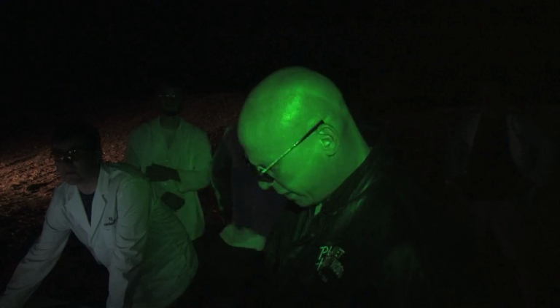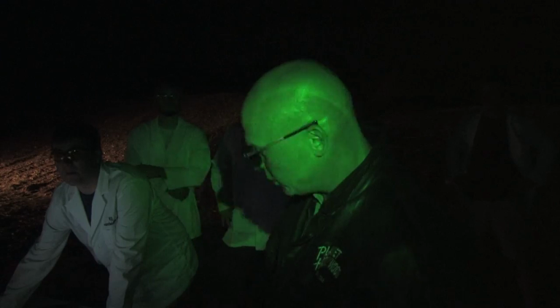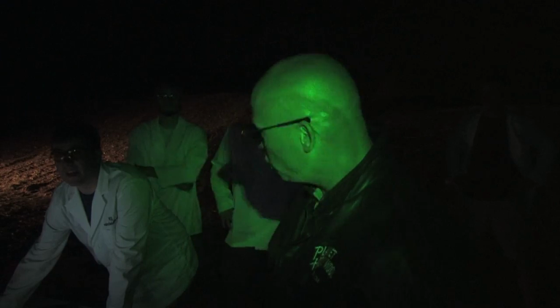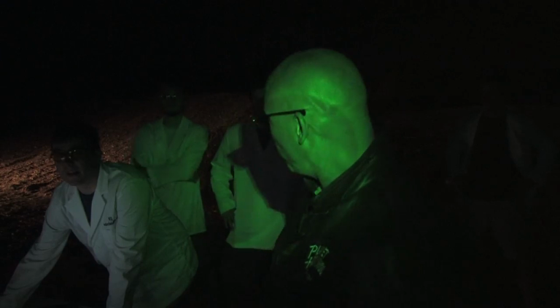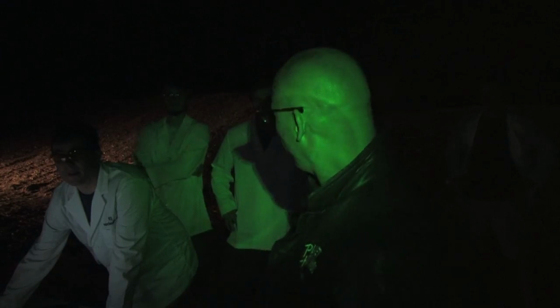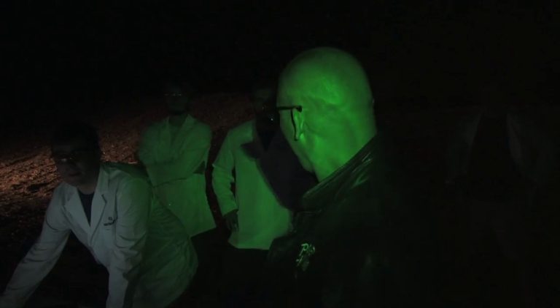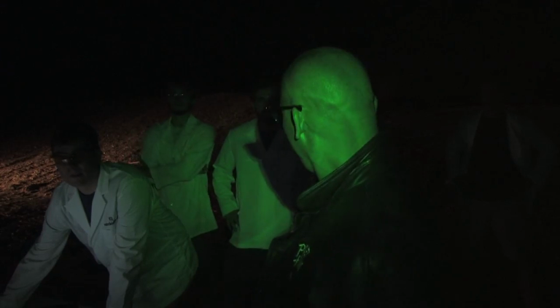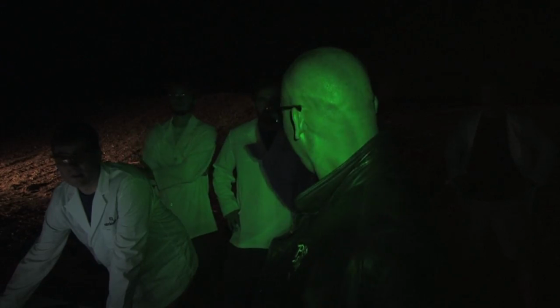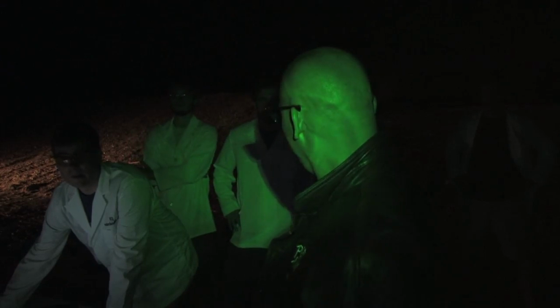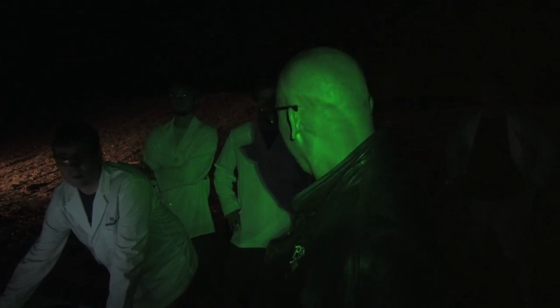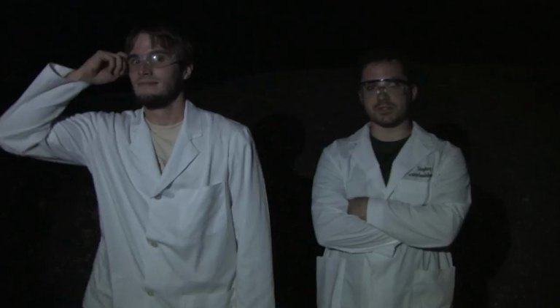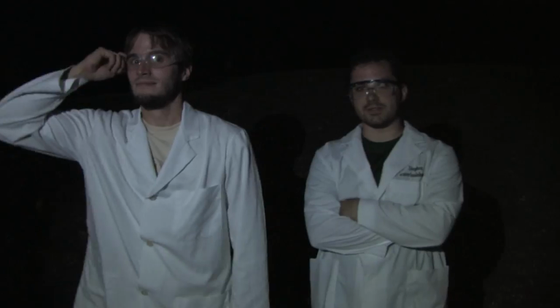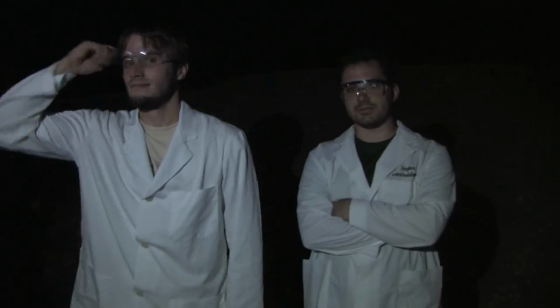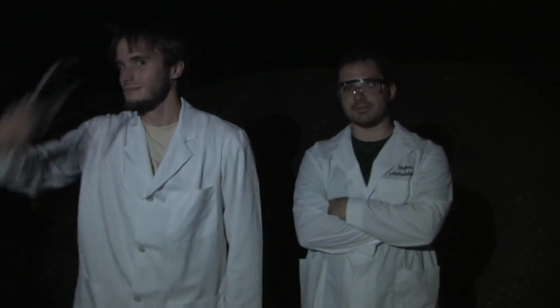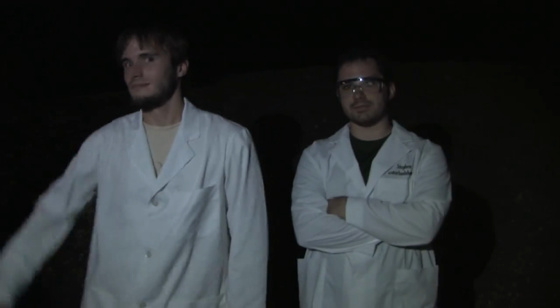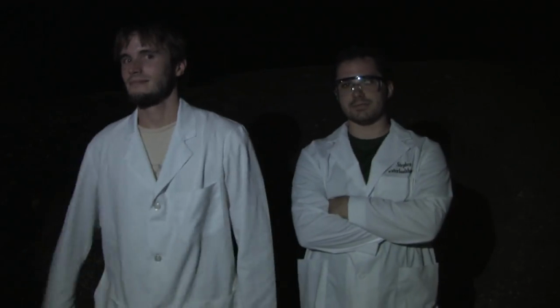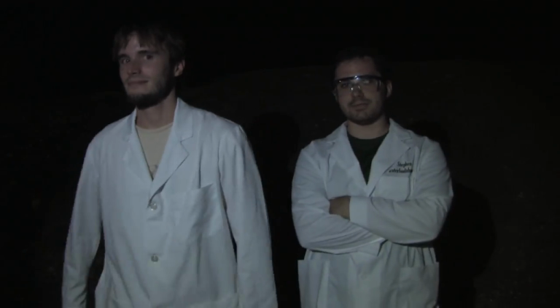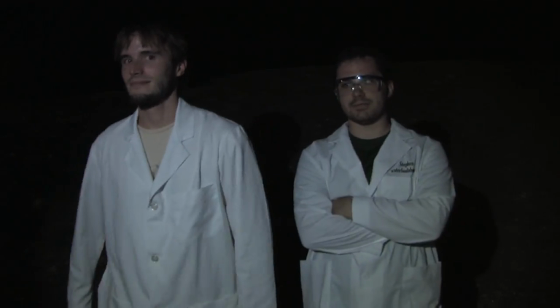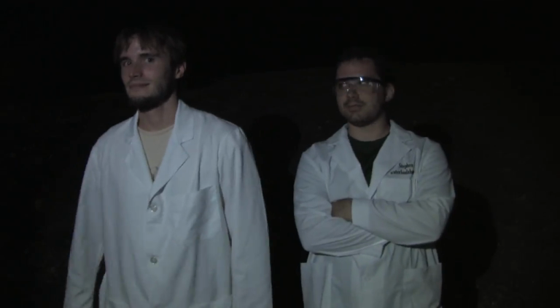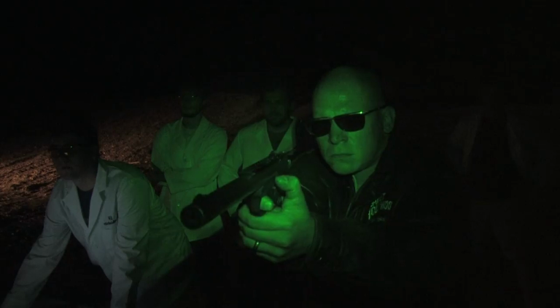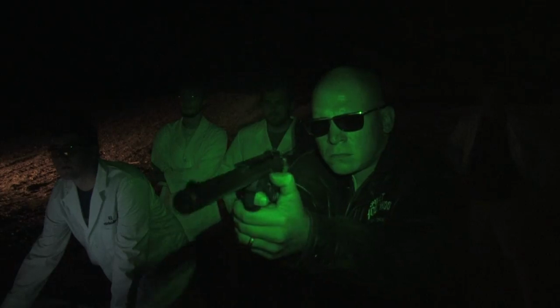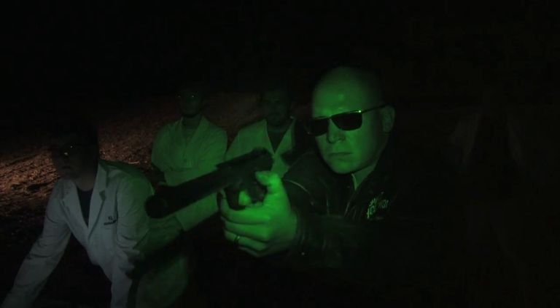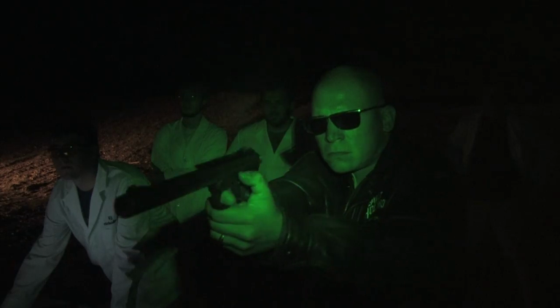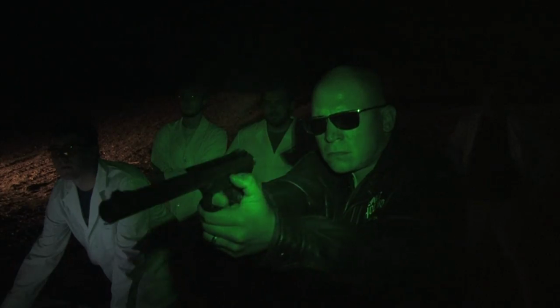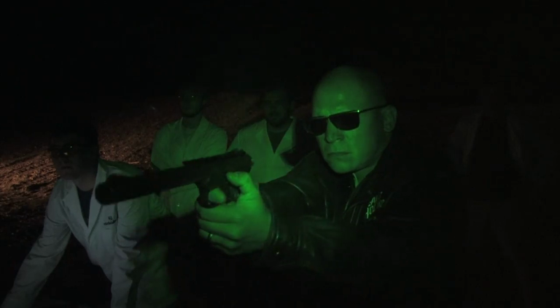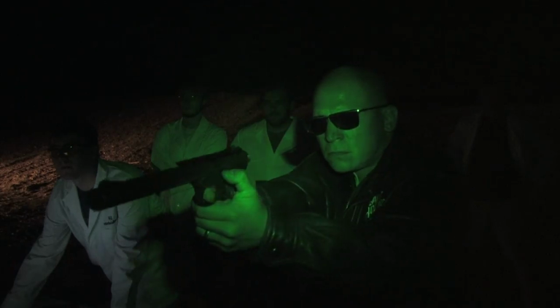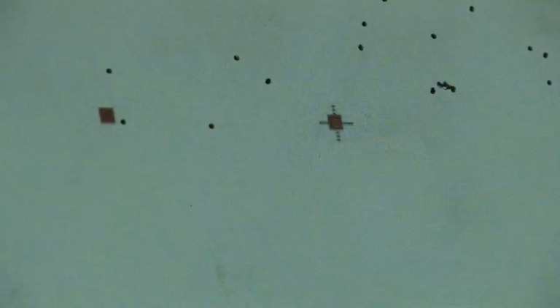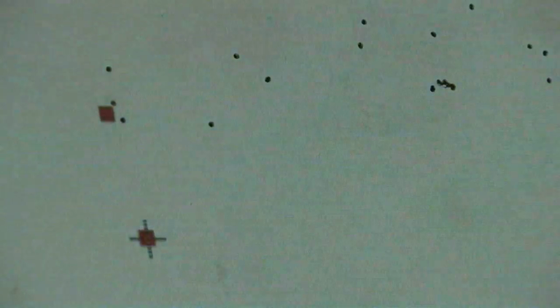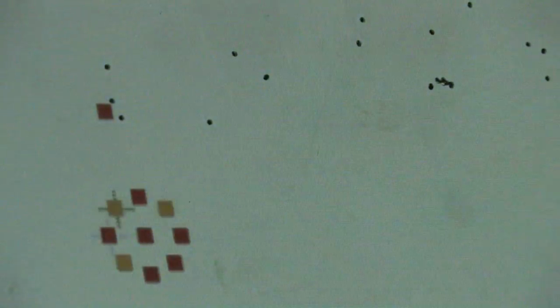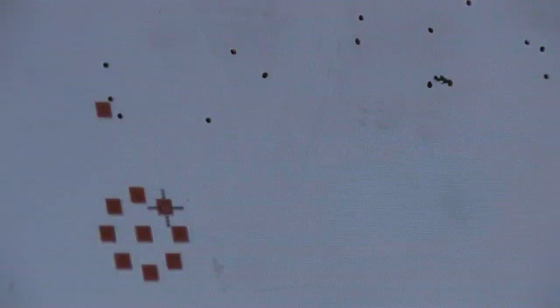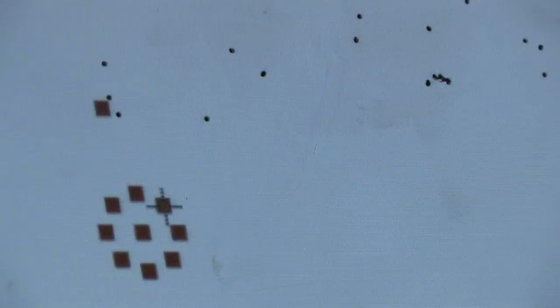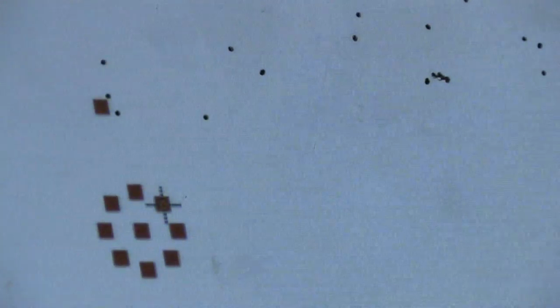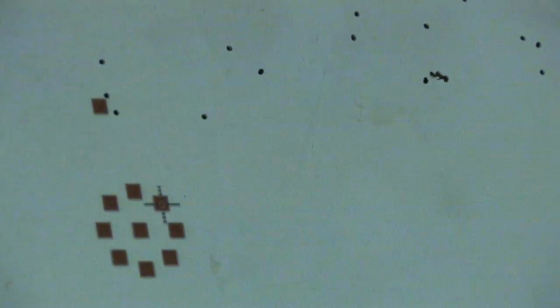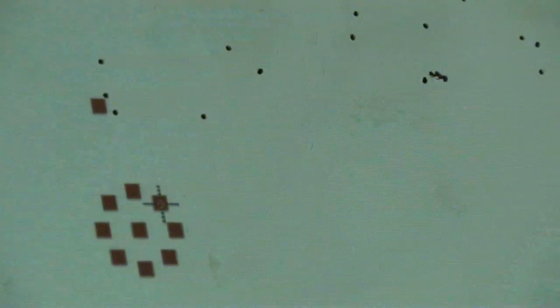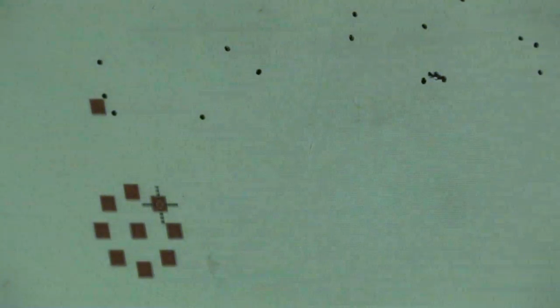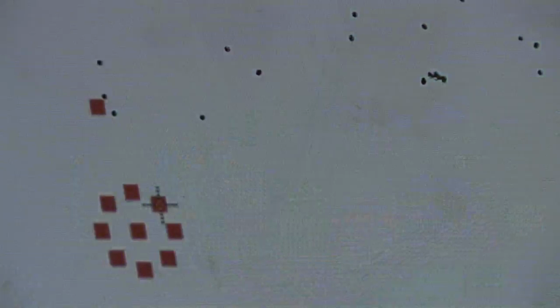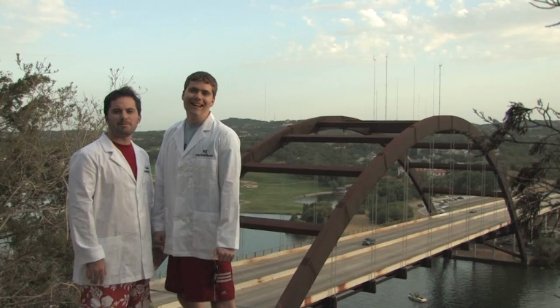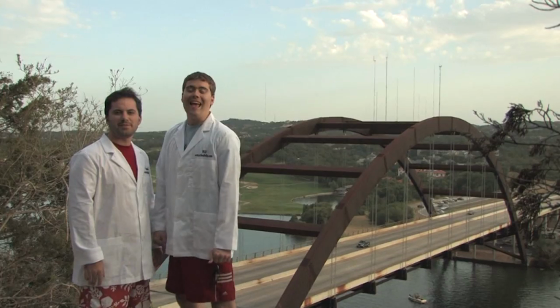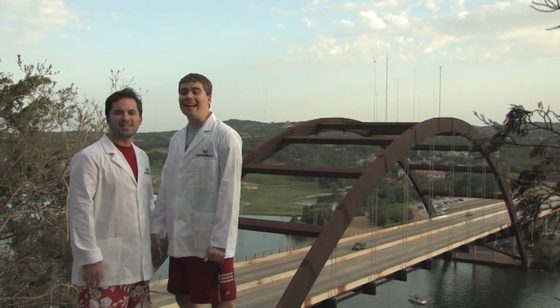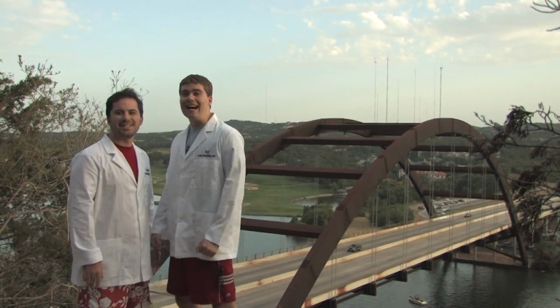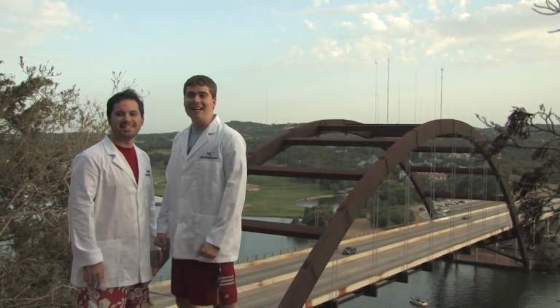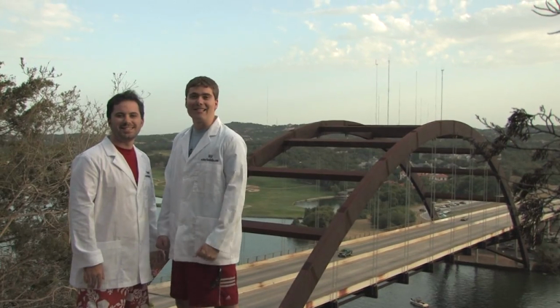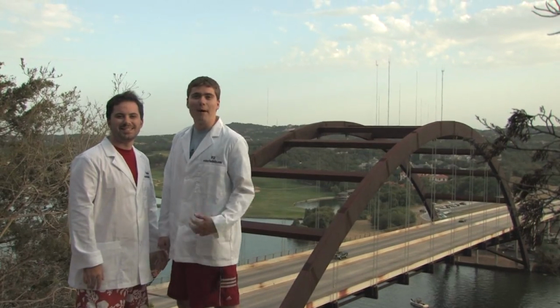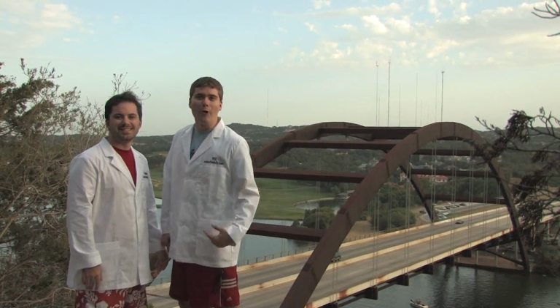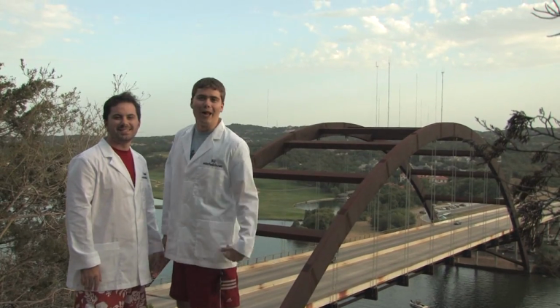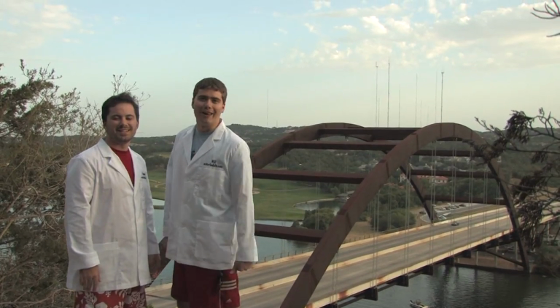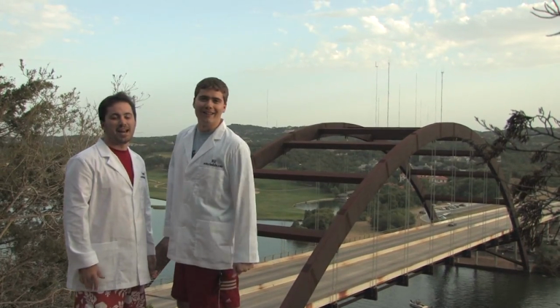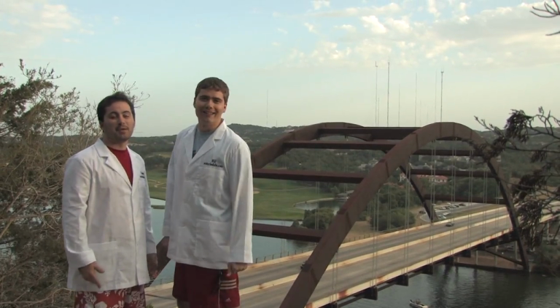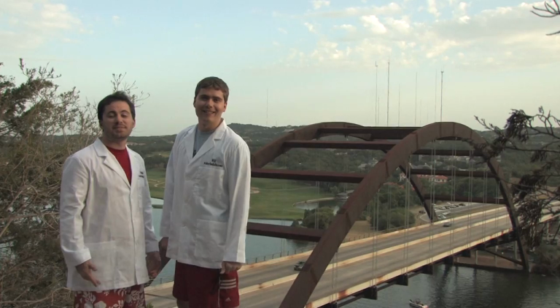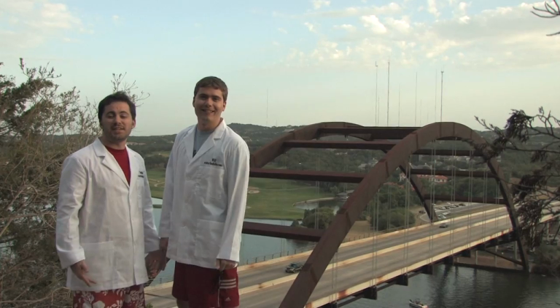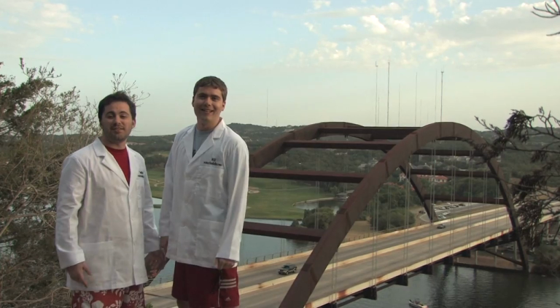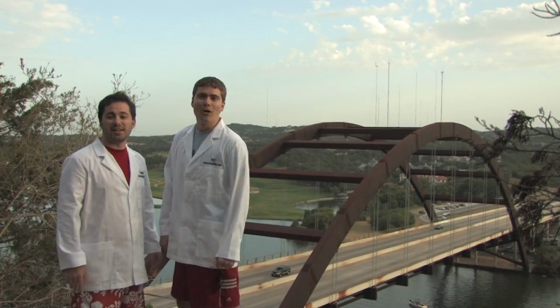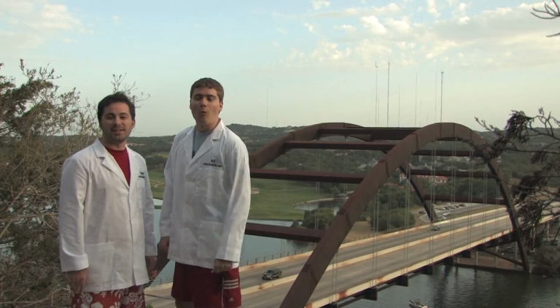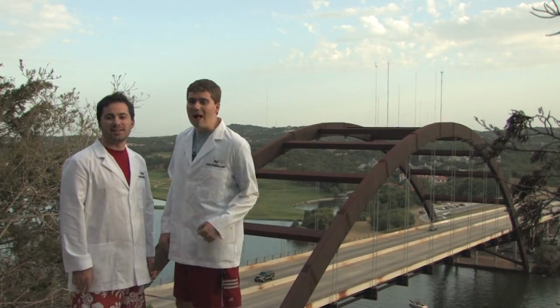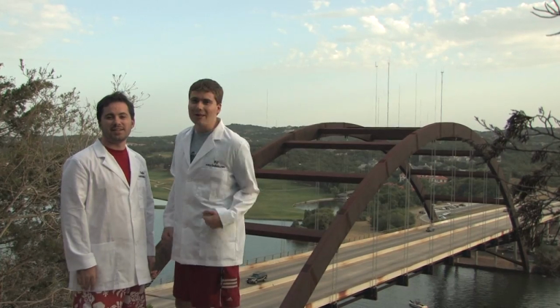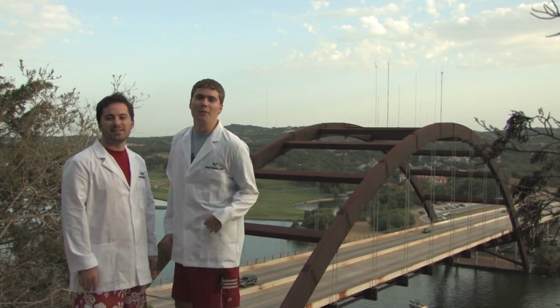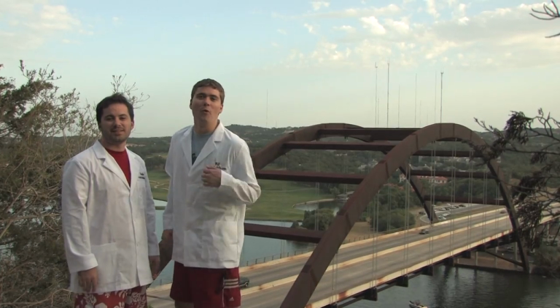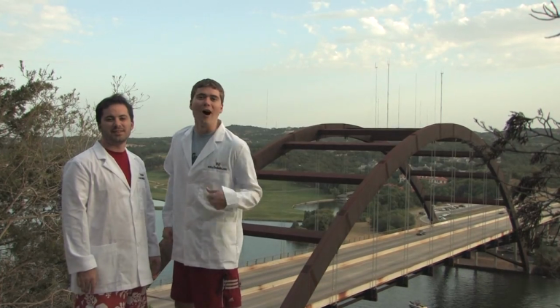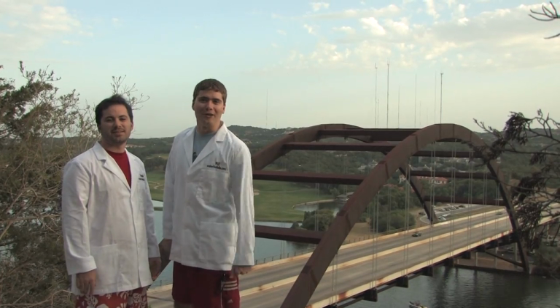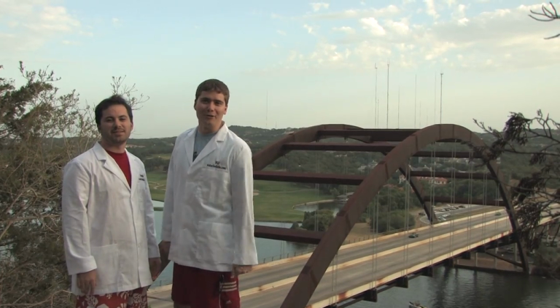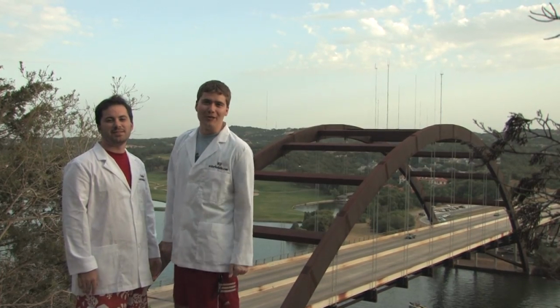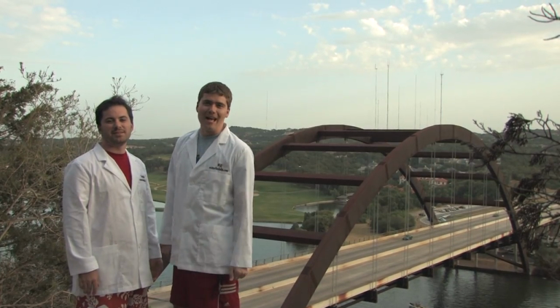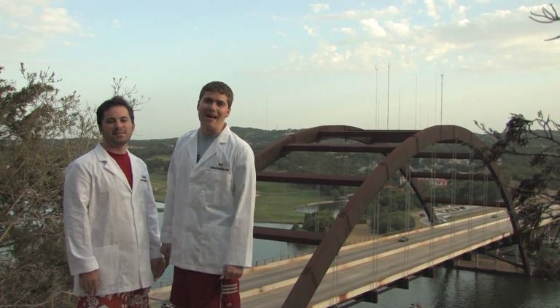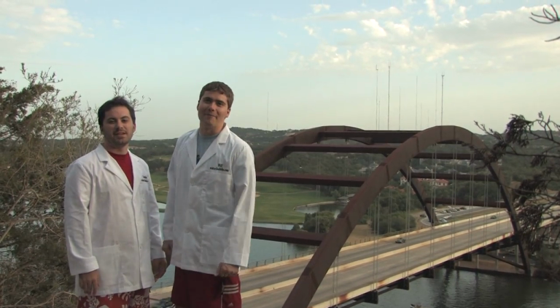D-rated science! Hey guys, I'm Will. And I'm Steven. Welcome to Waterloo Labs.